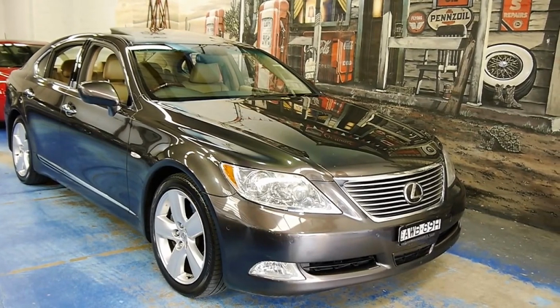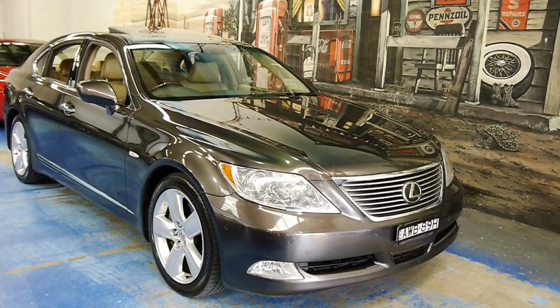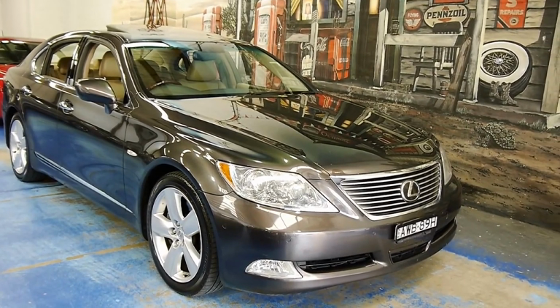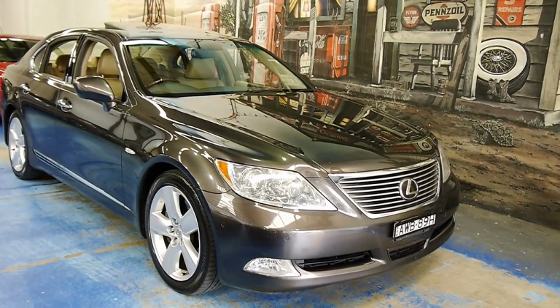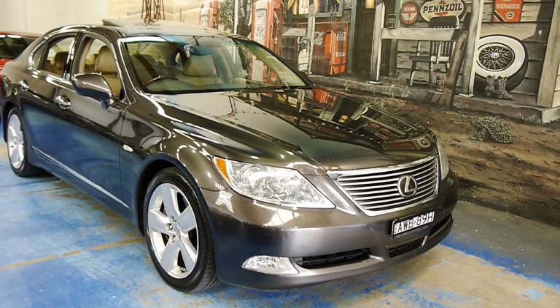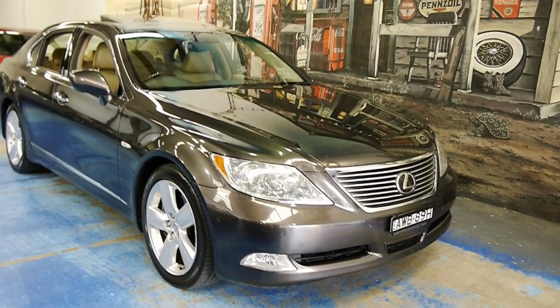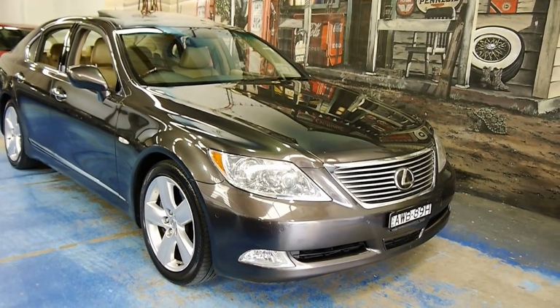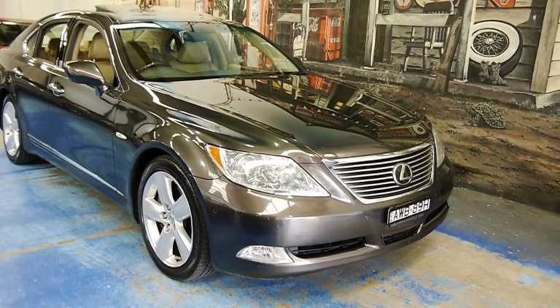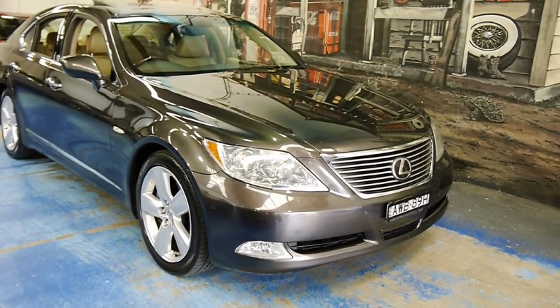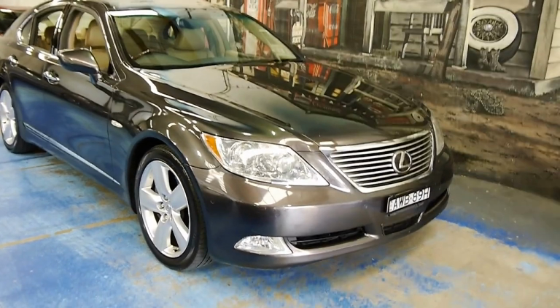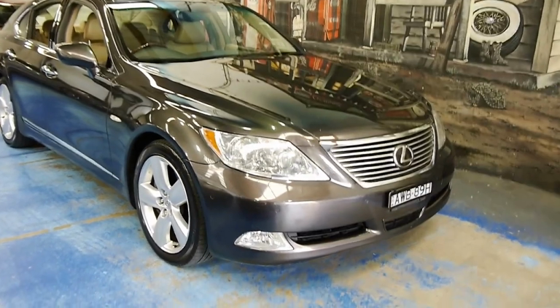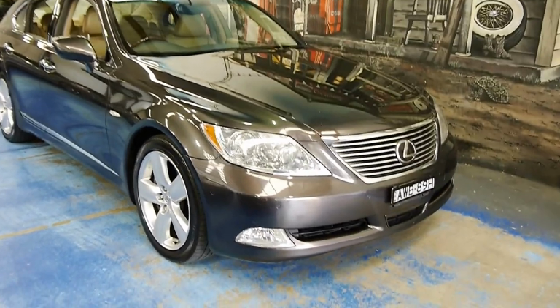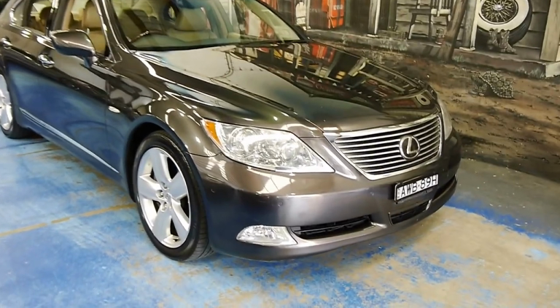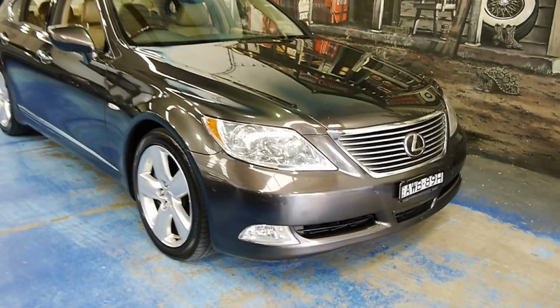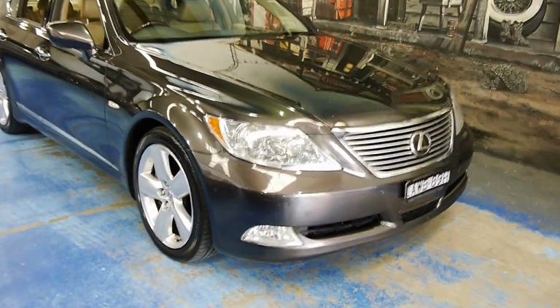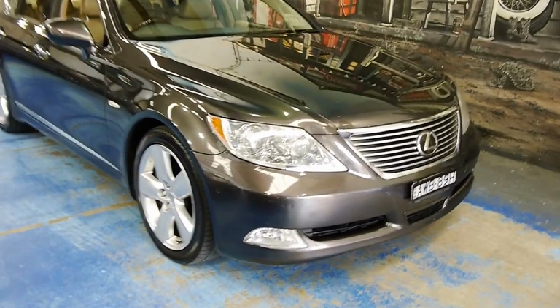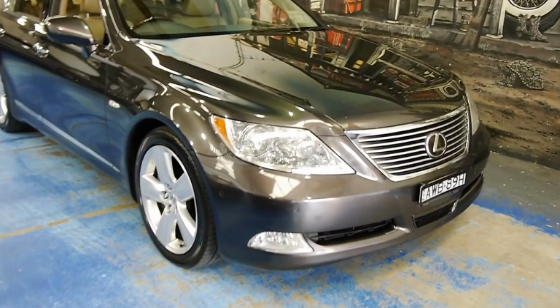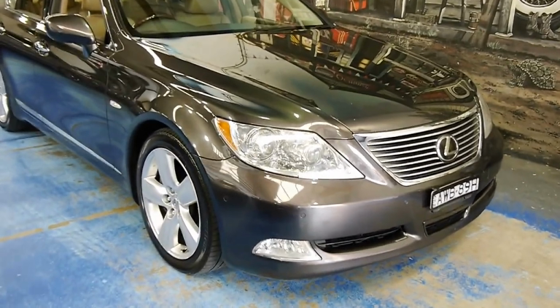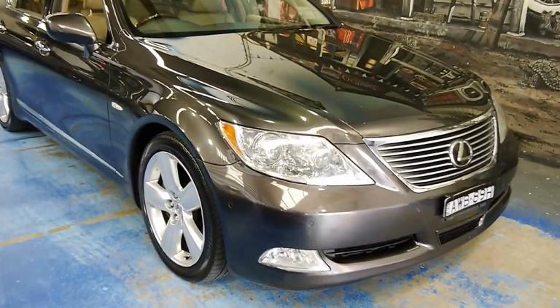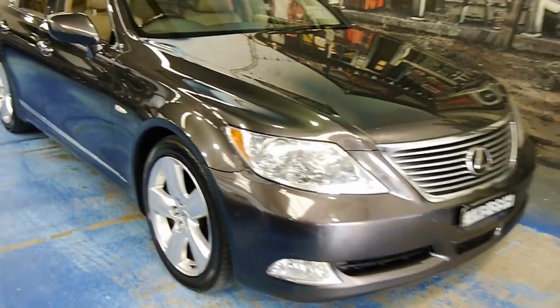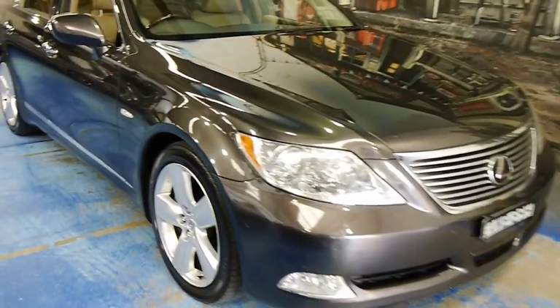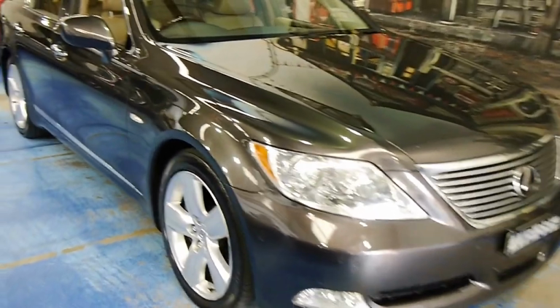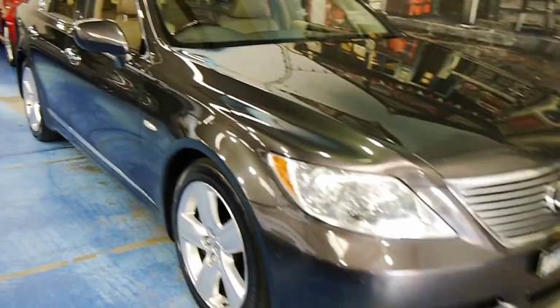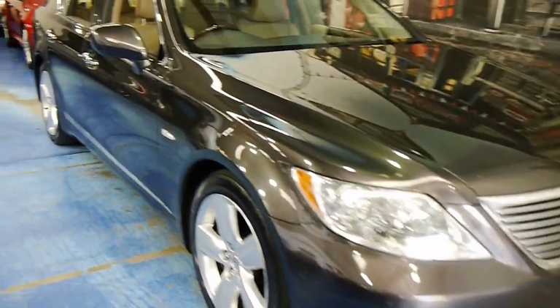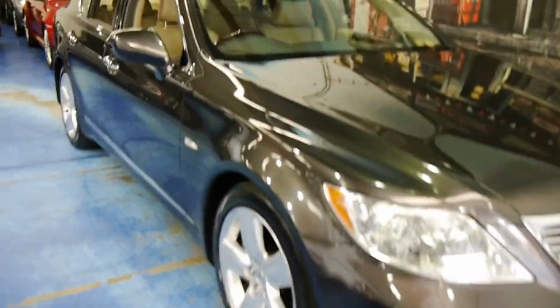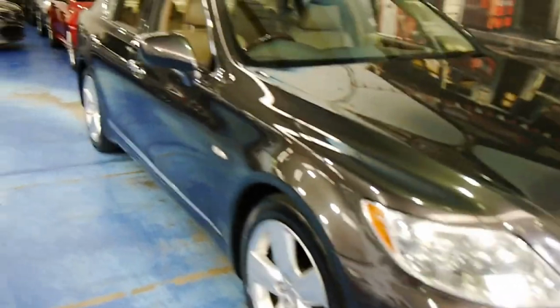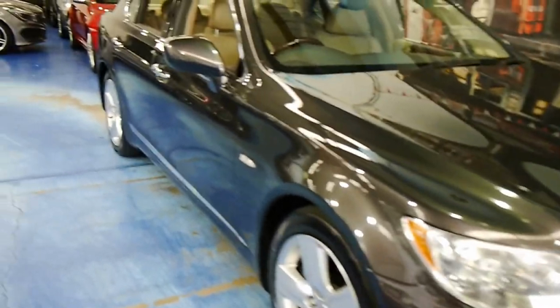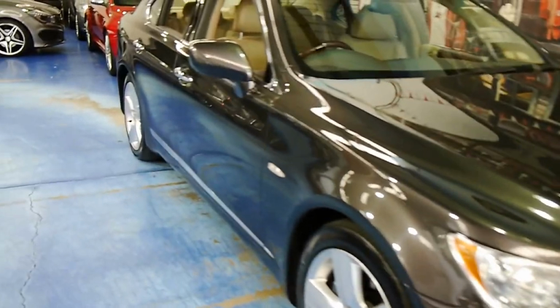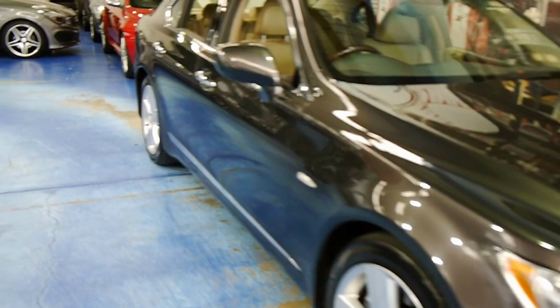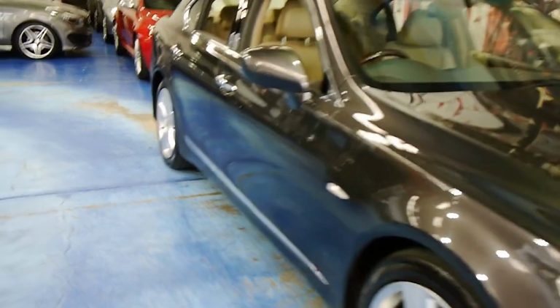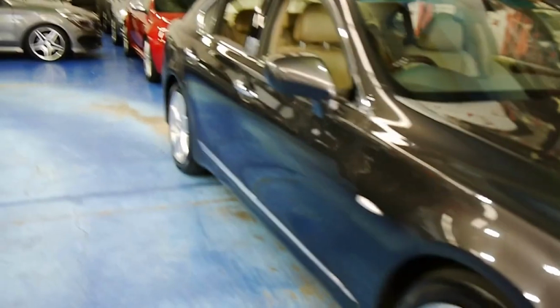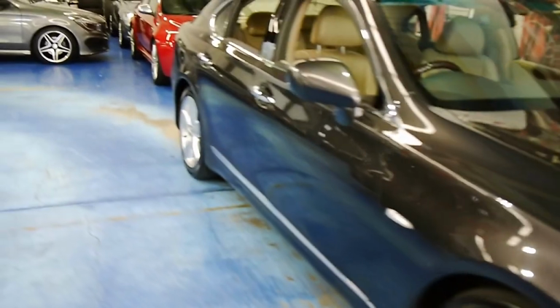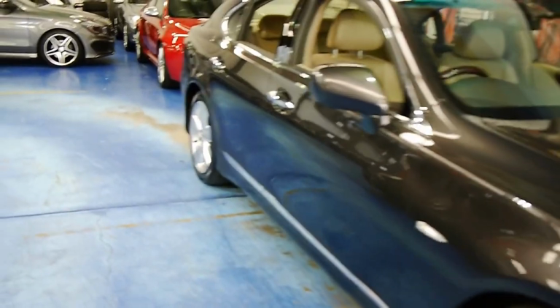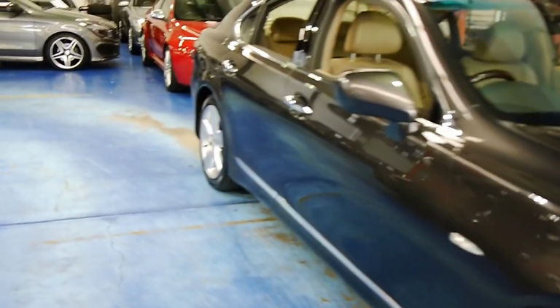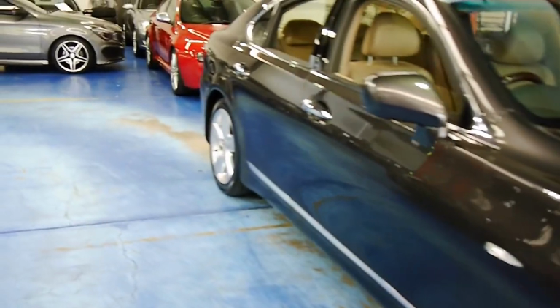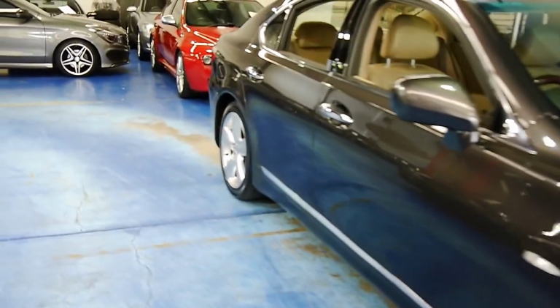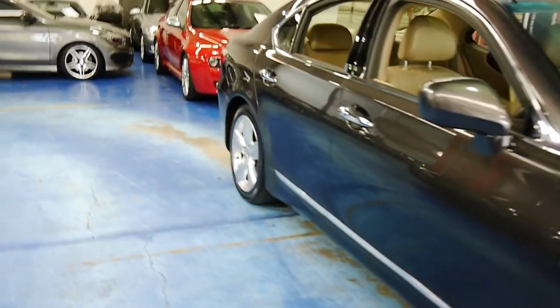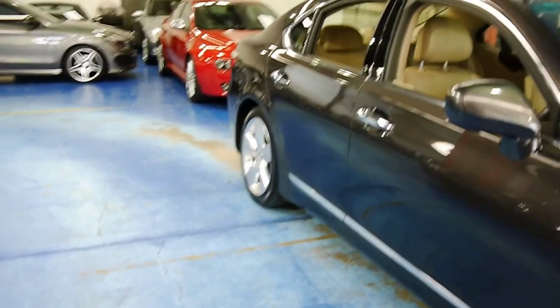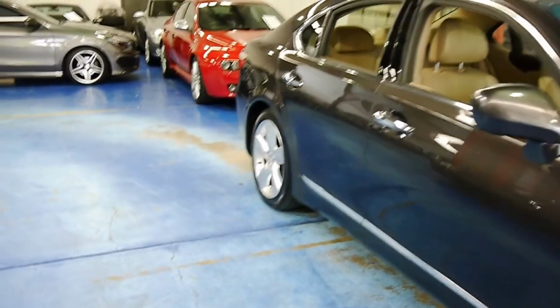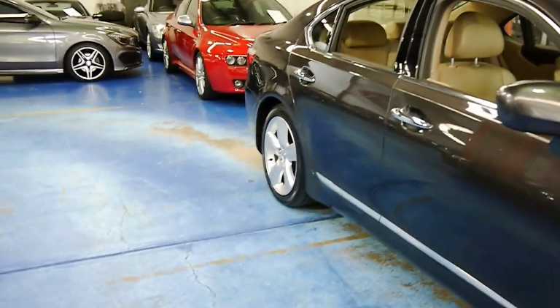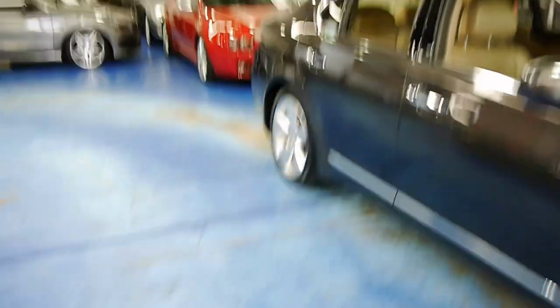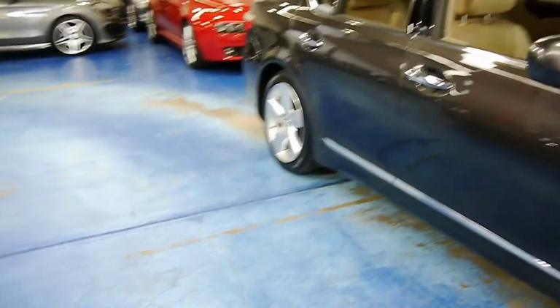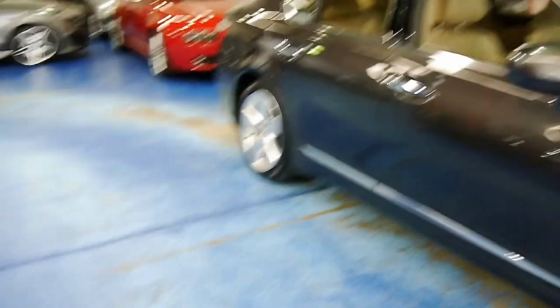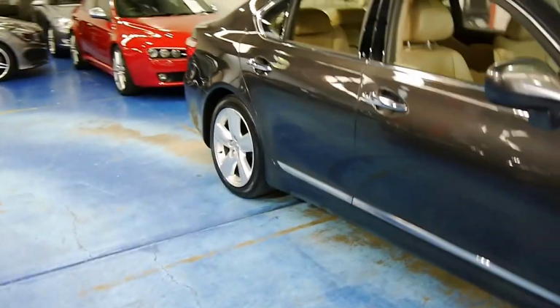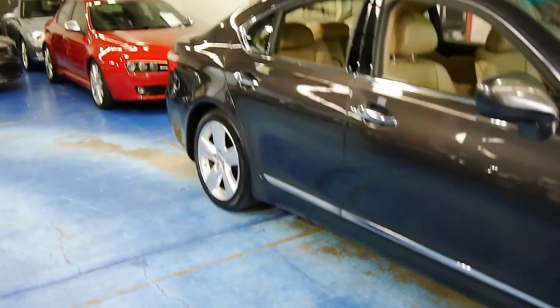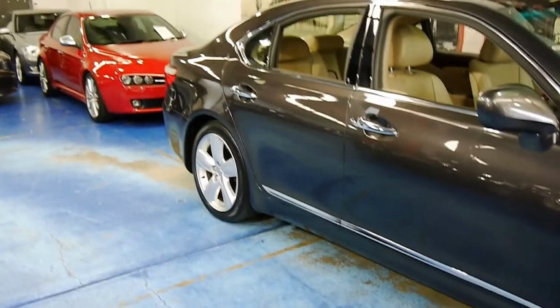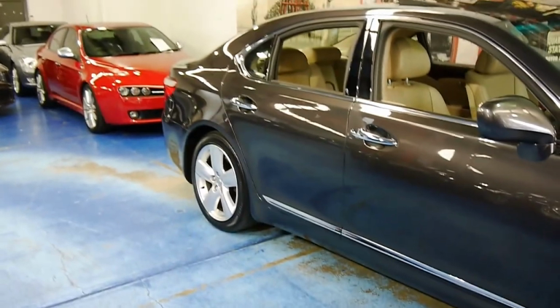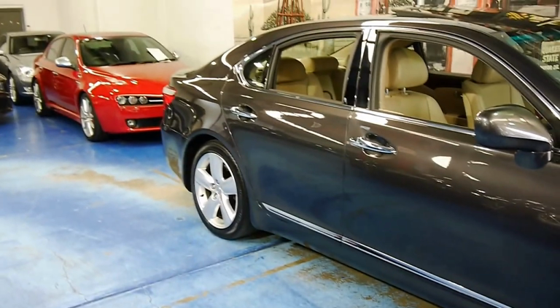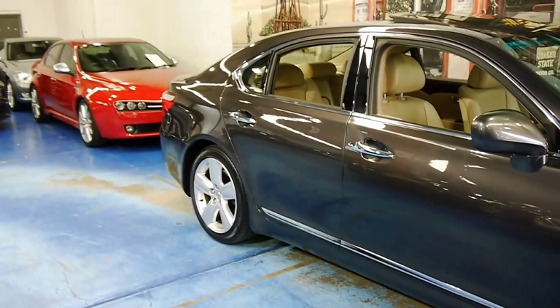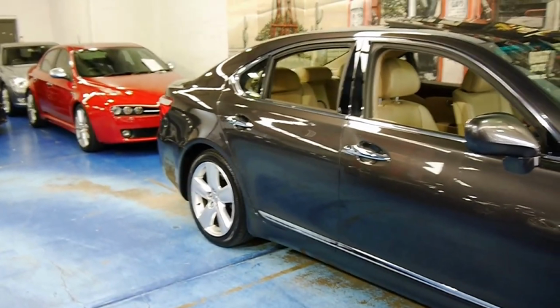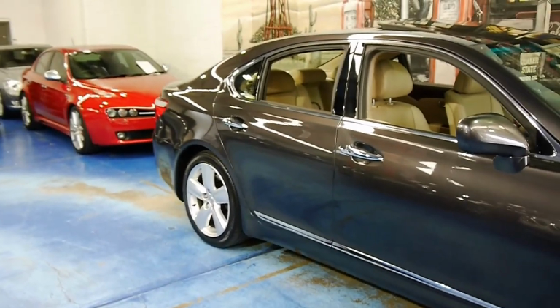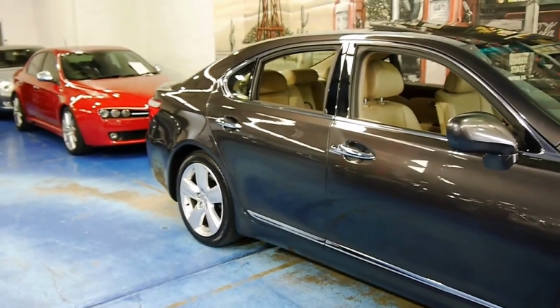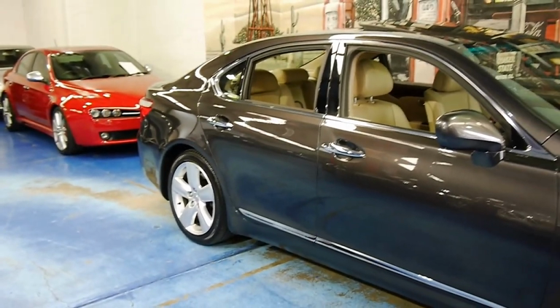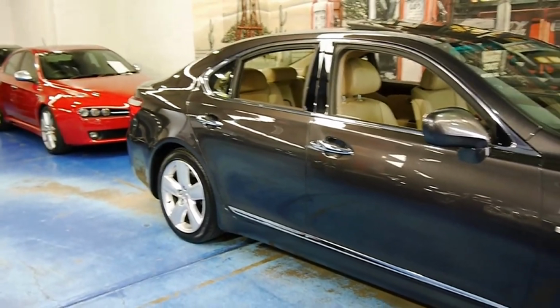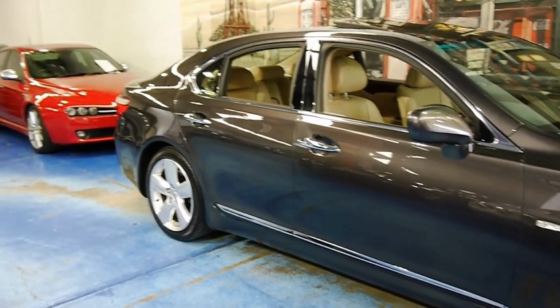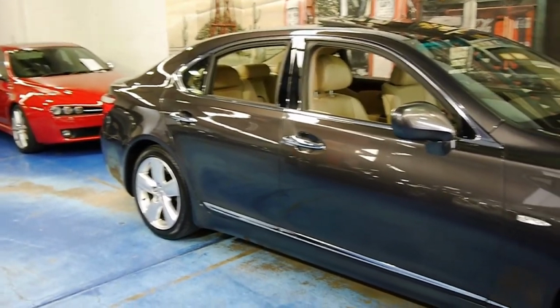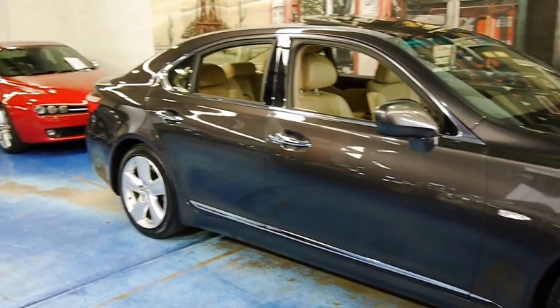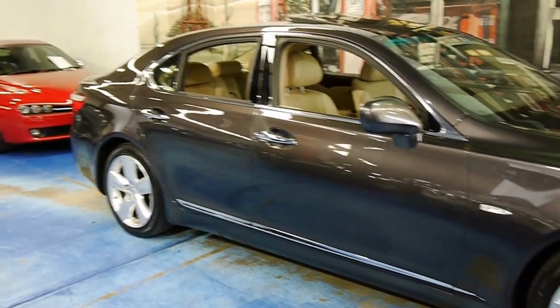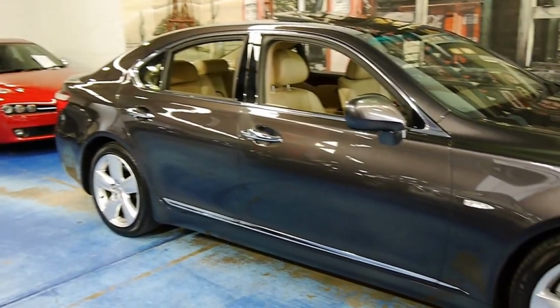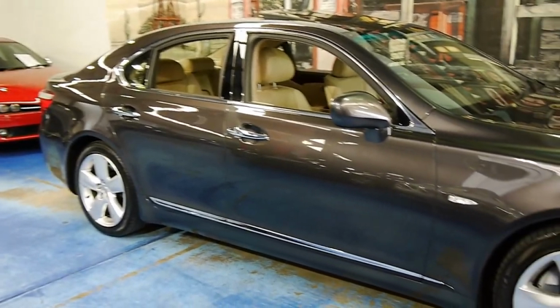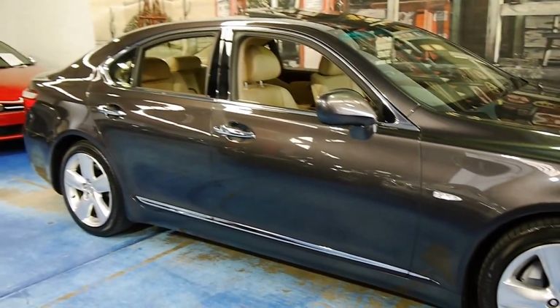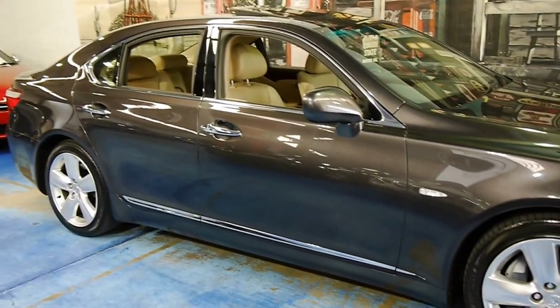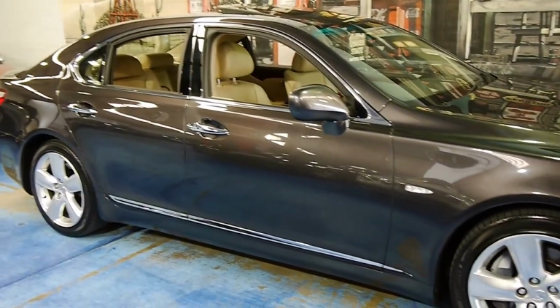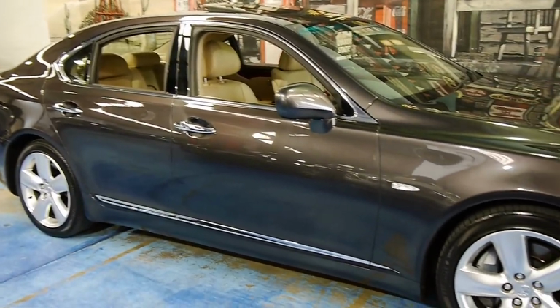Ladies and gentlemen, a very special car — one of my all-time favorite vehicles: the Lexus LS Series.